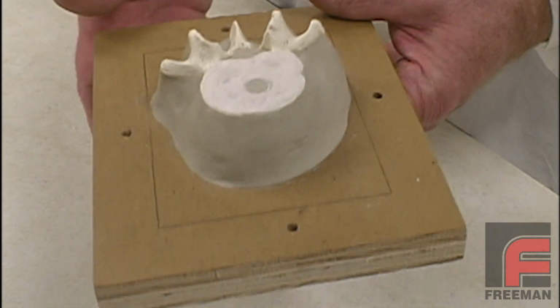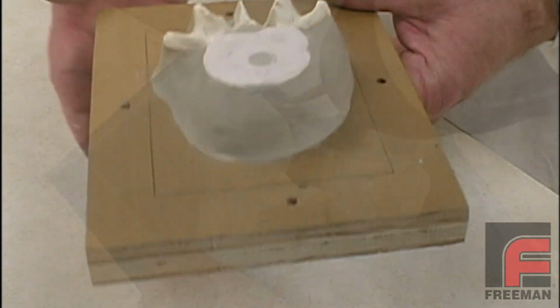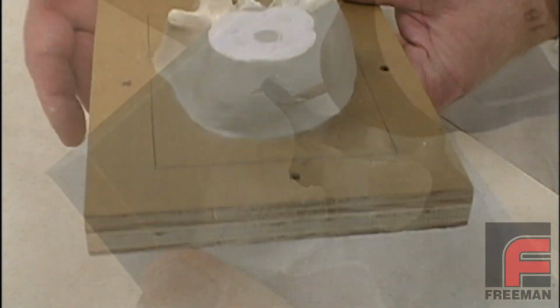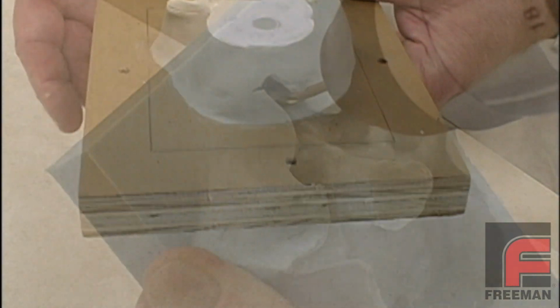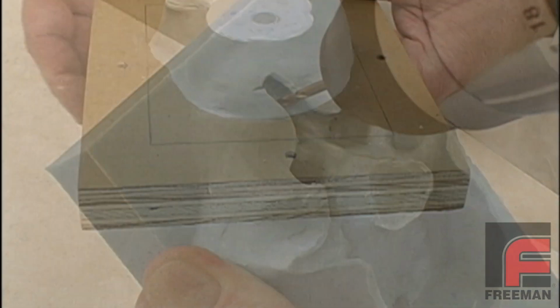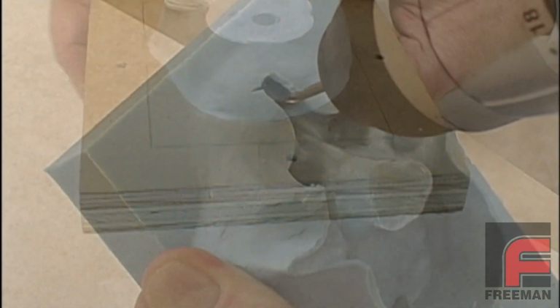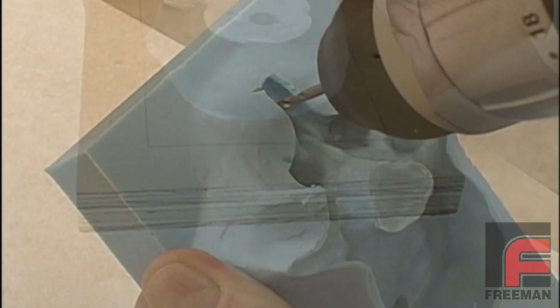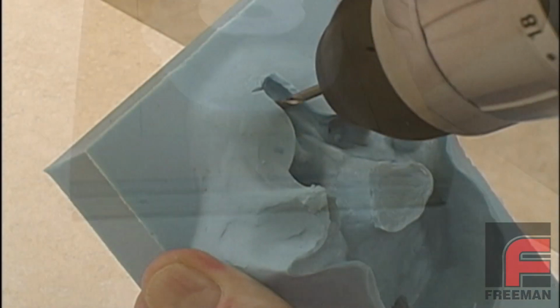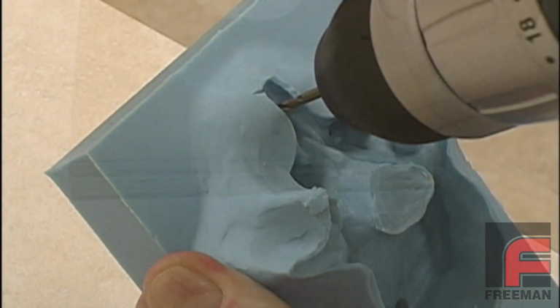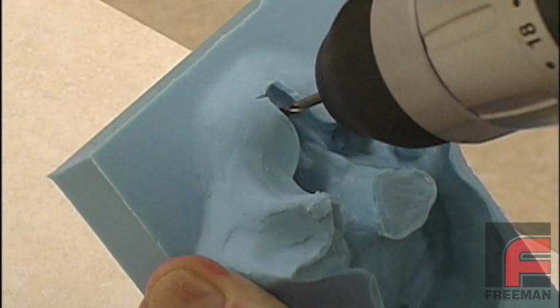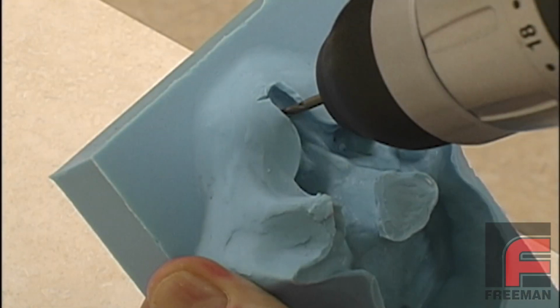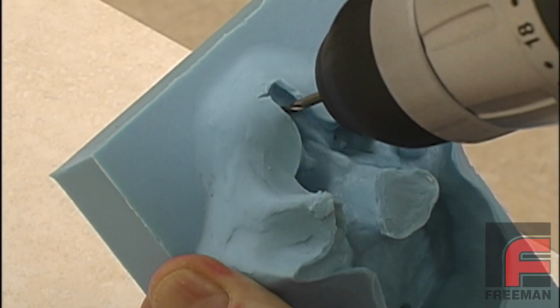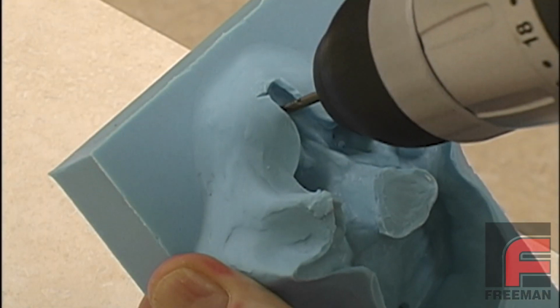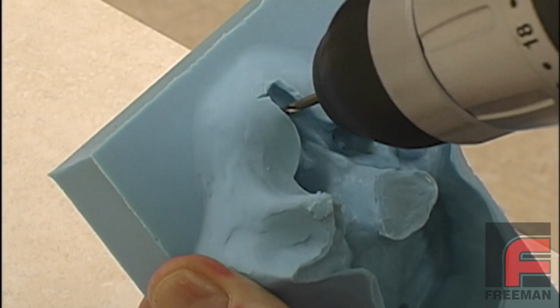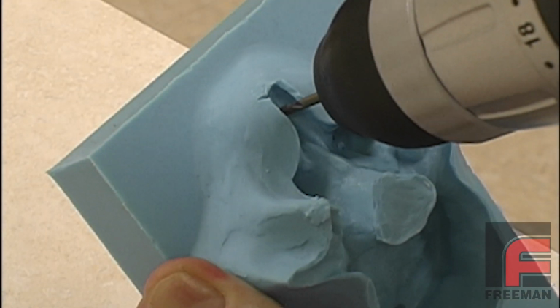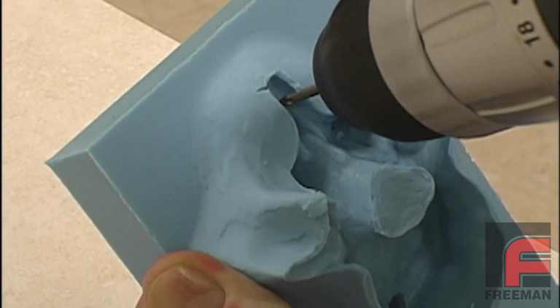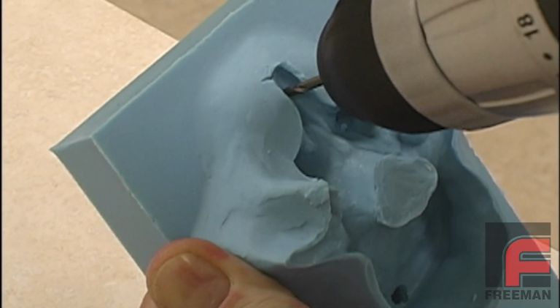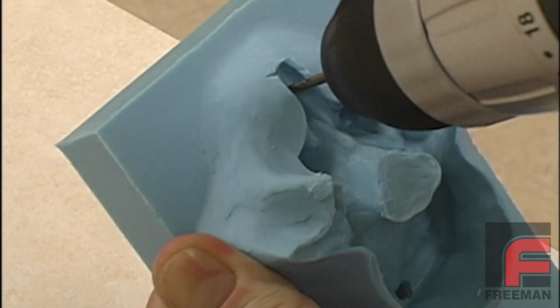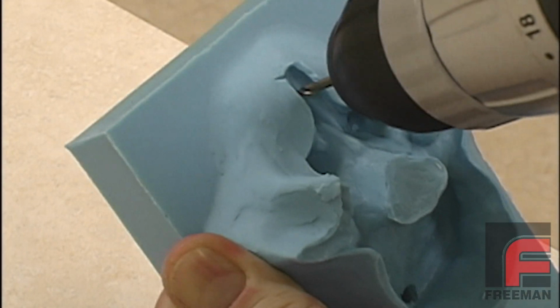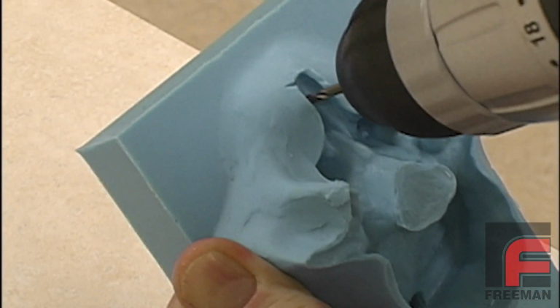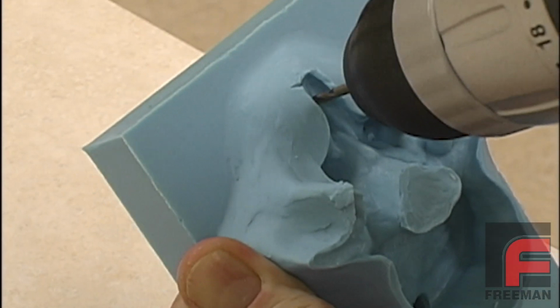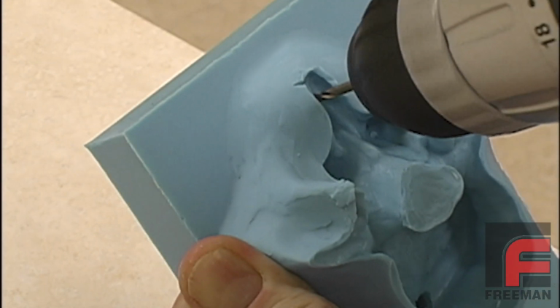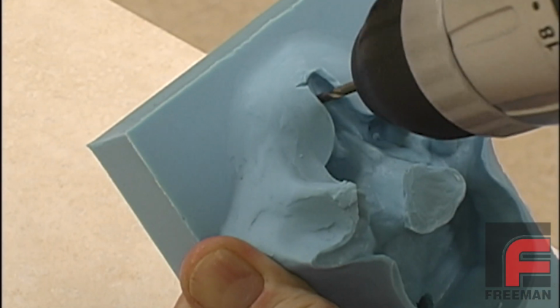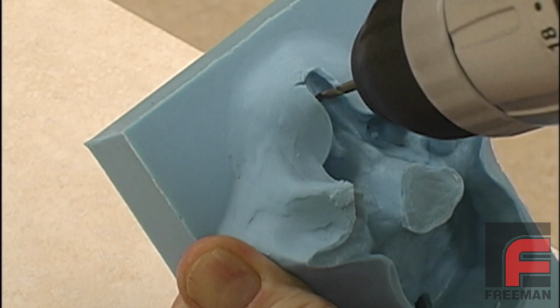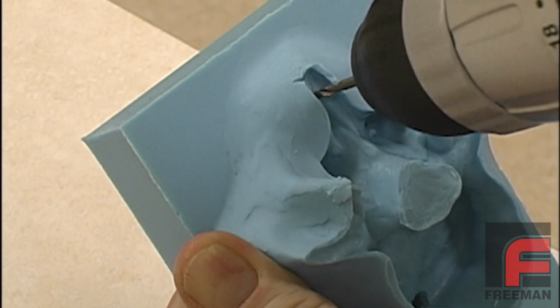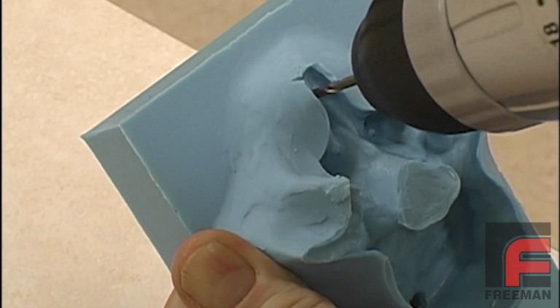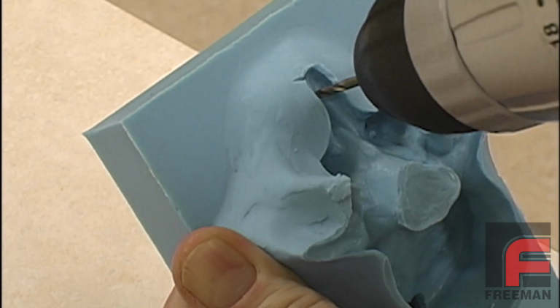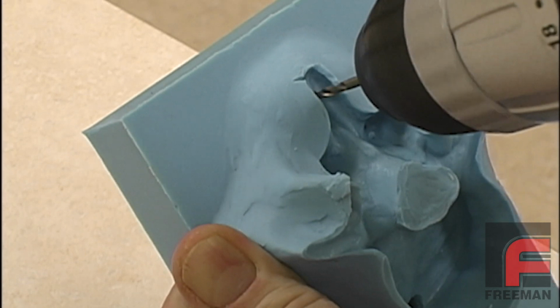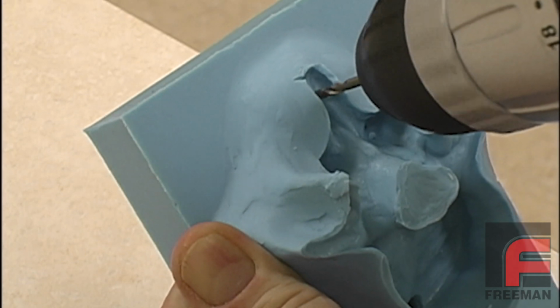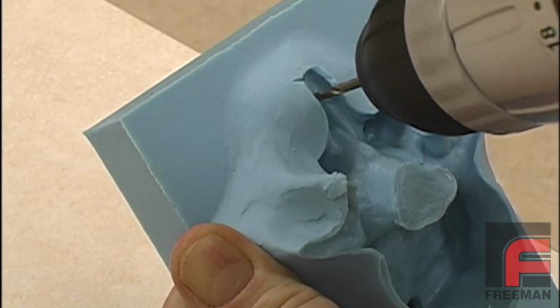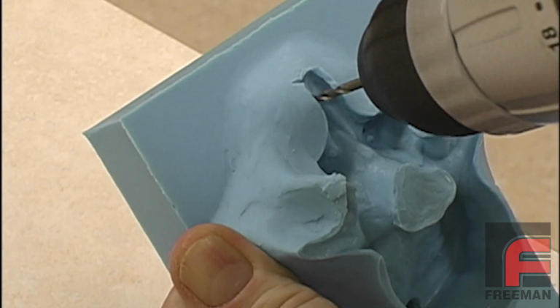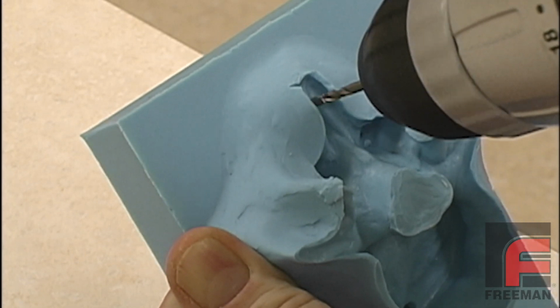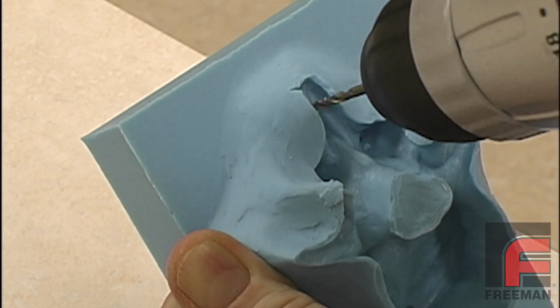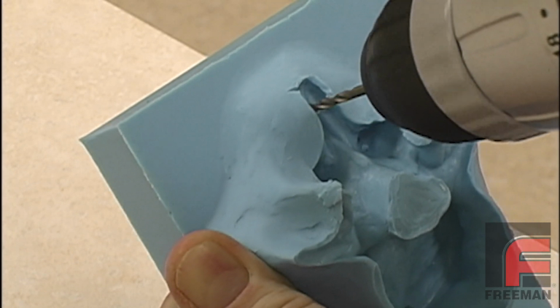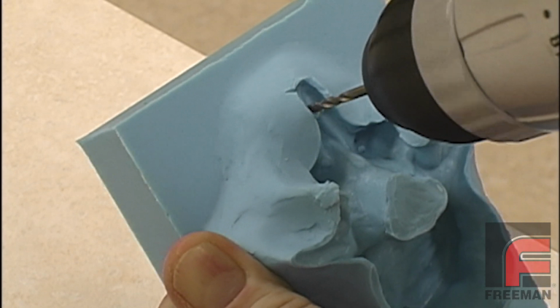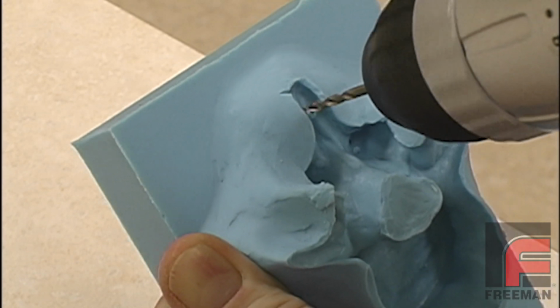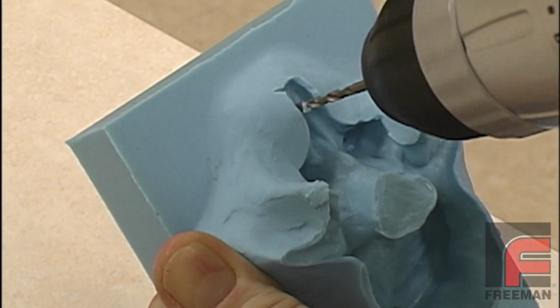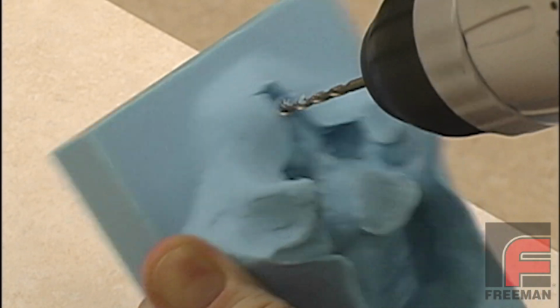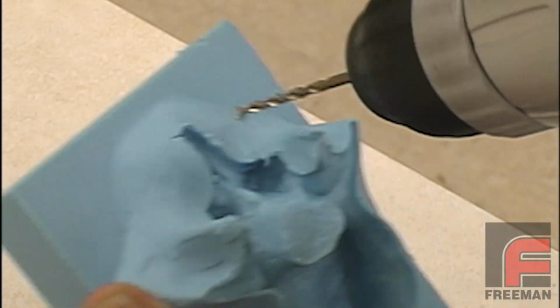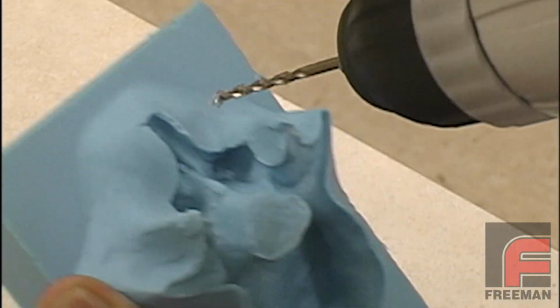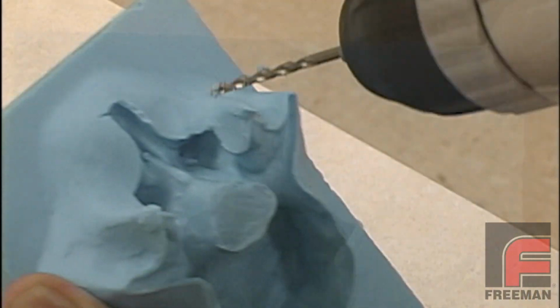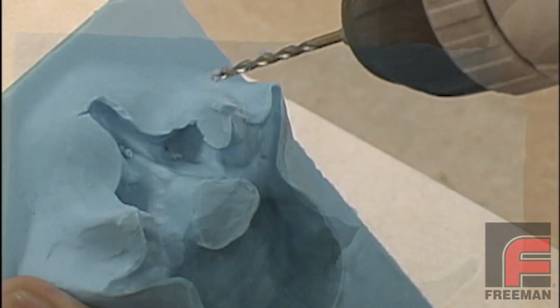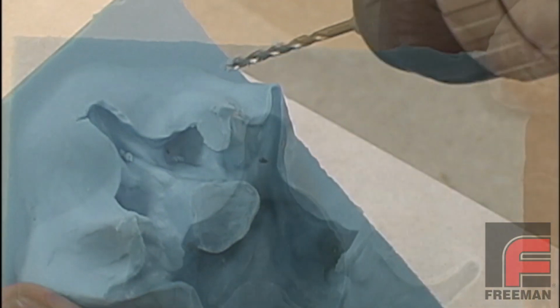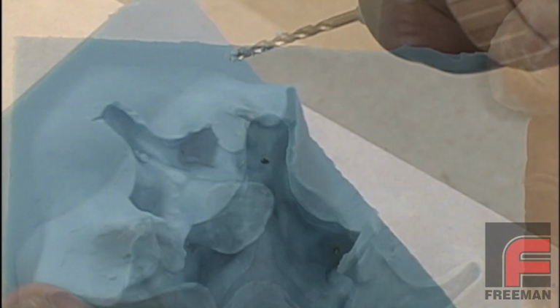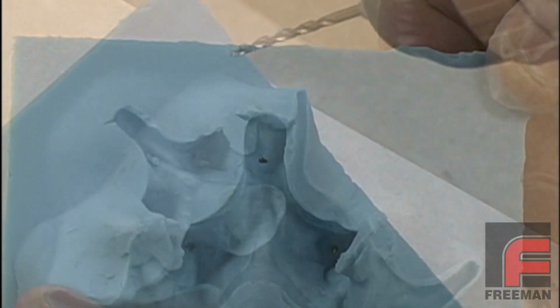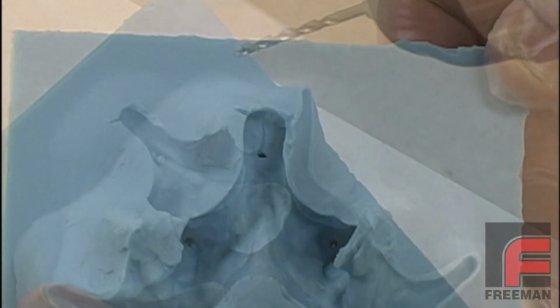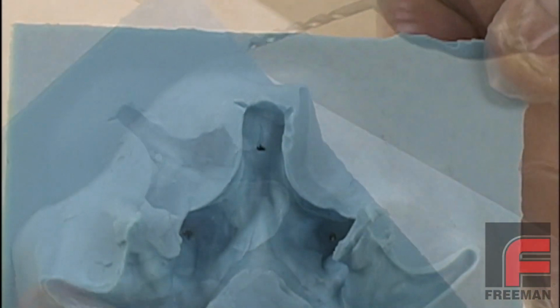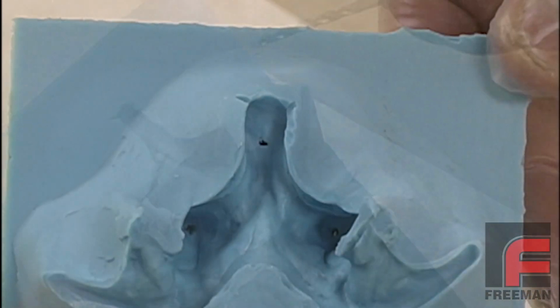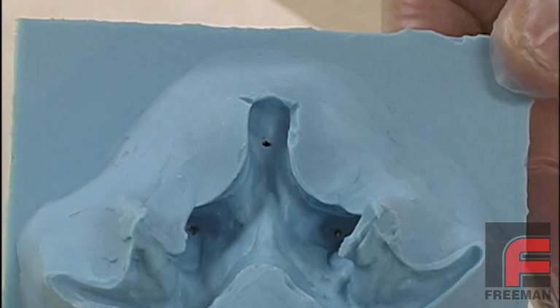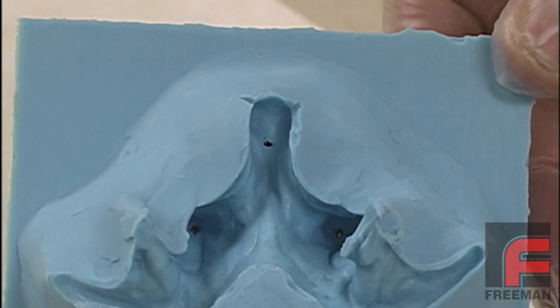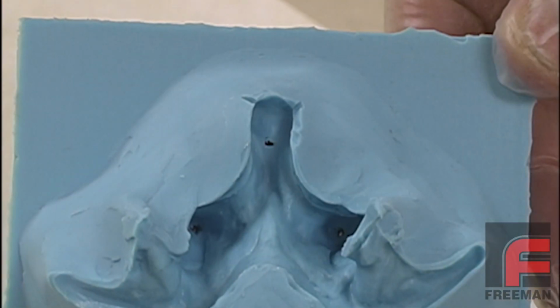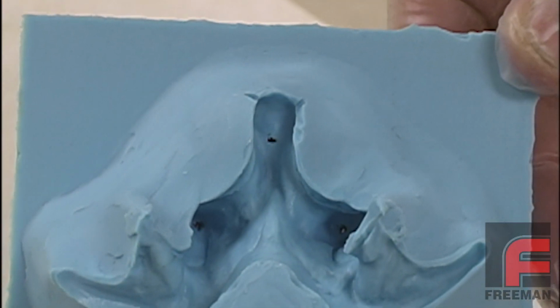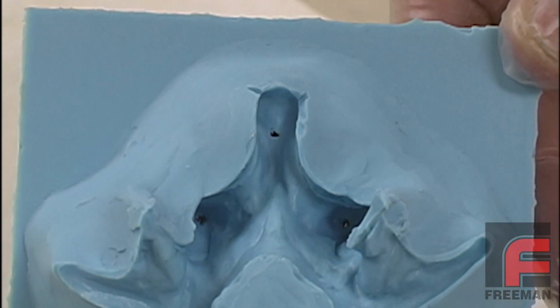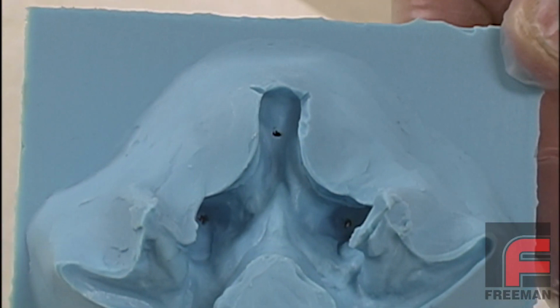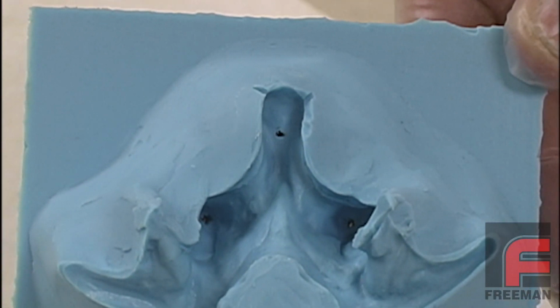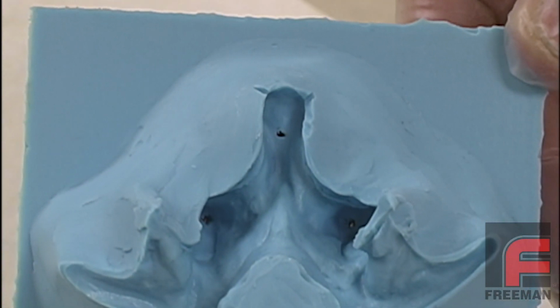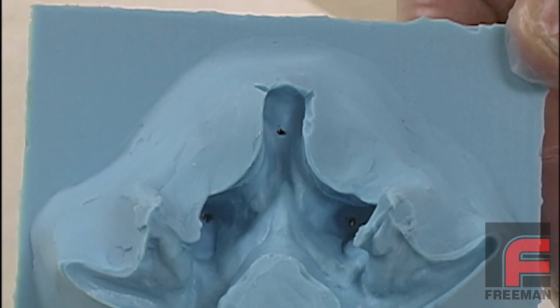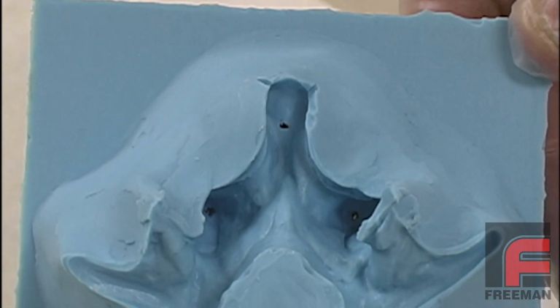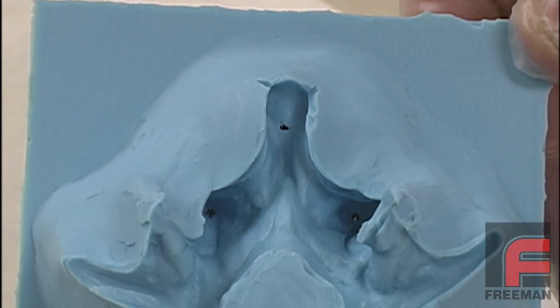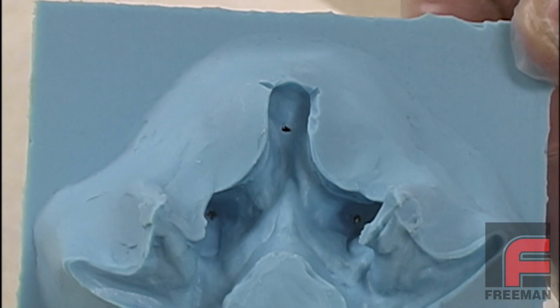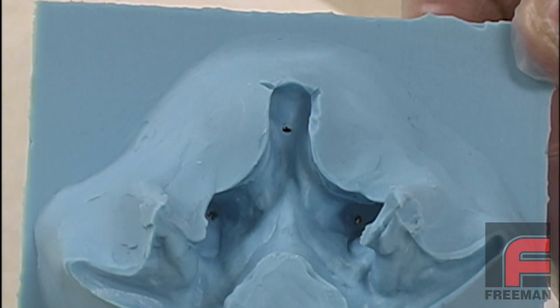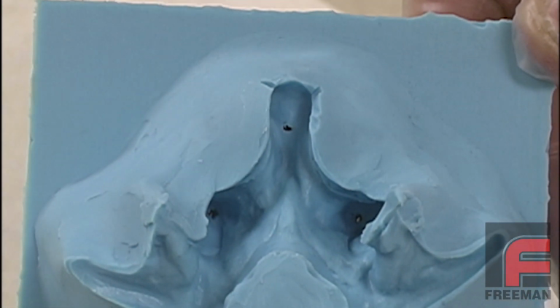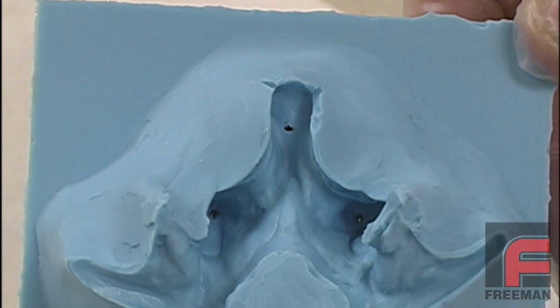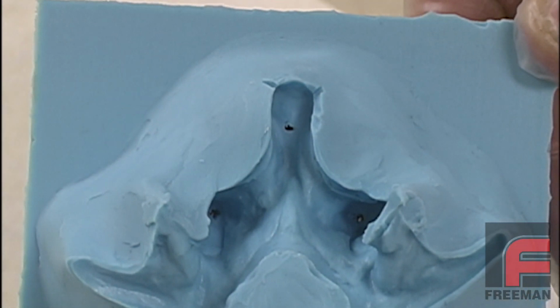This video will also show how trial and error can play a role in creating an adequate venting system for a complex mold.